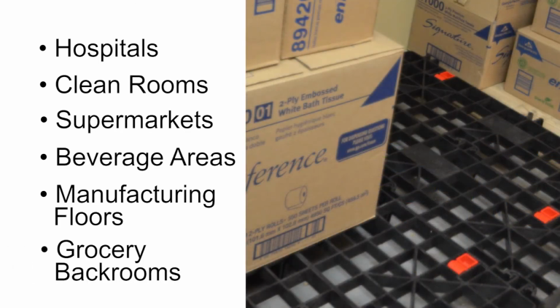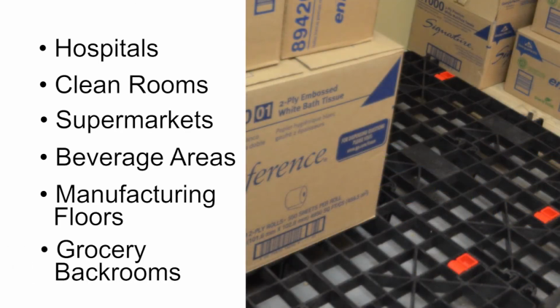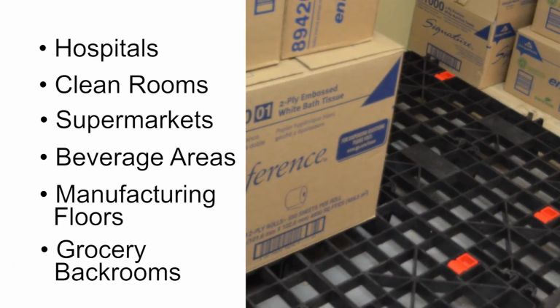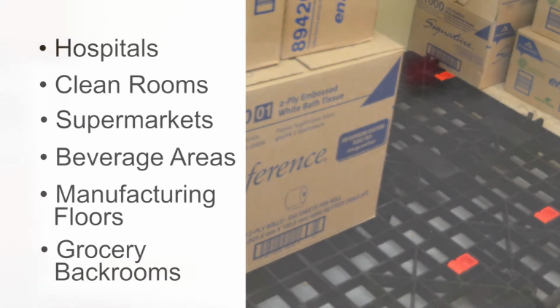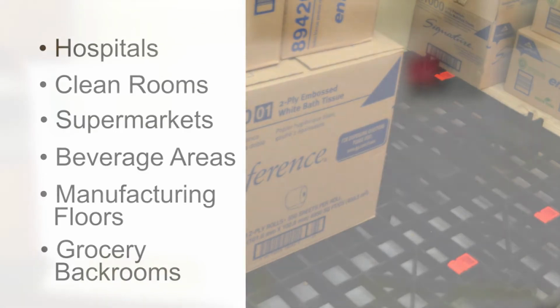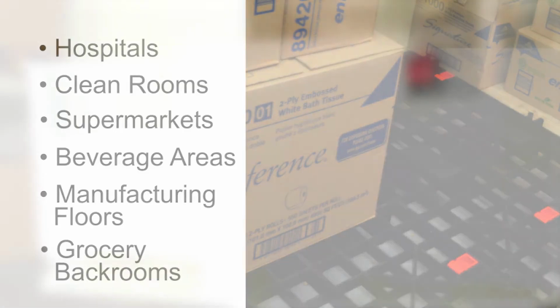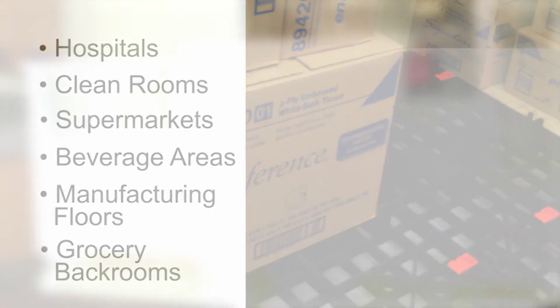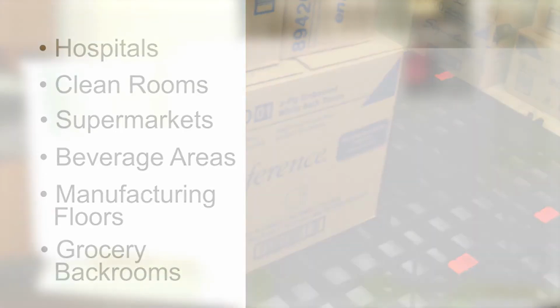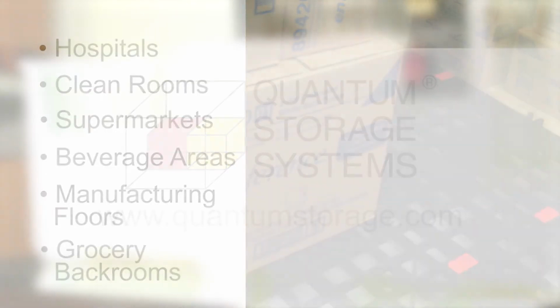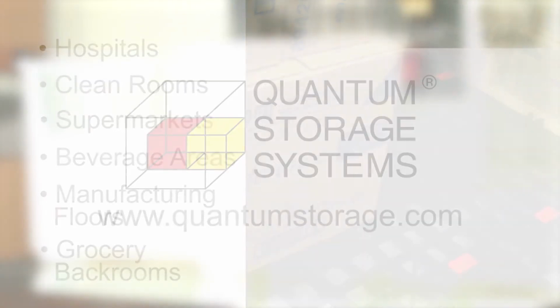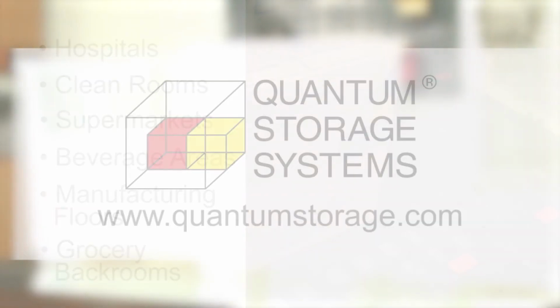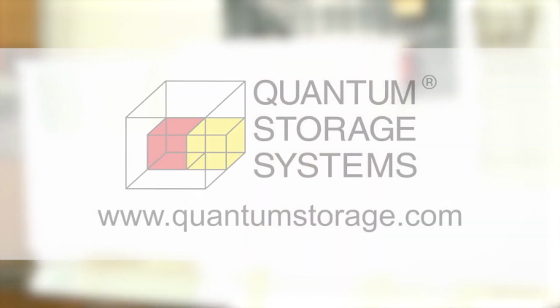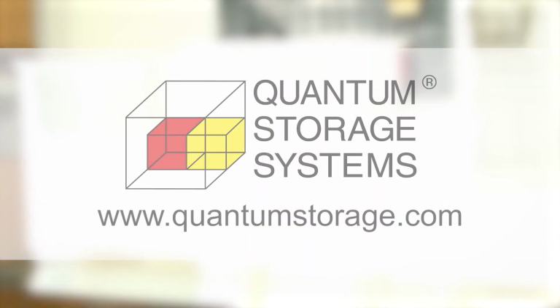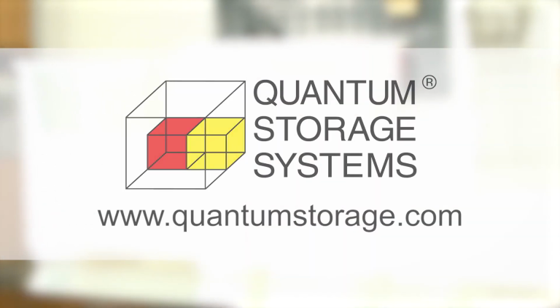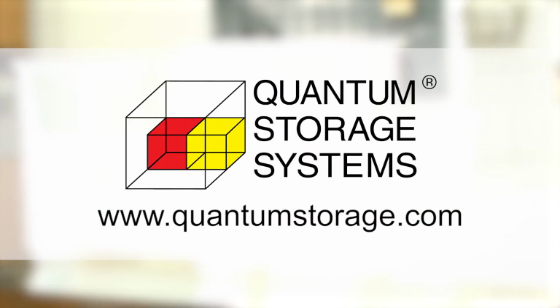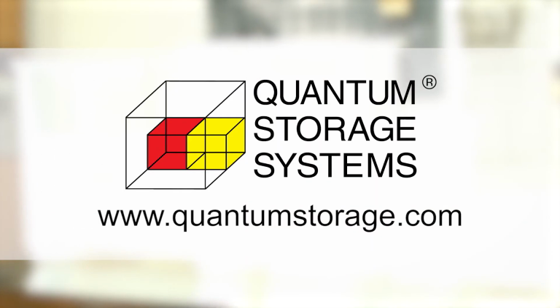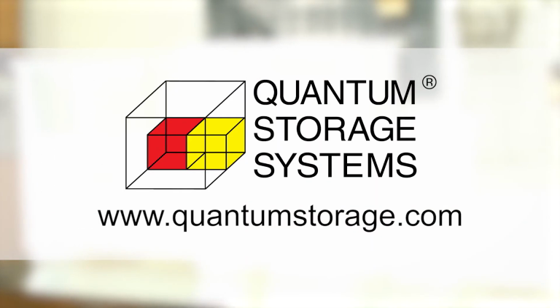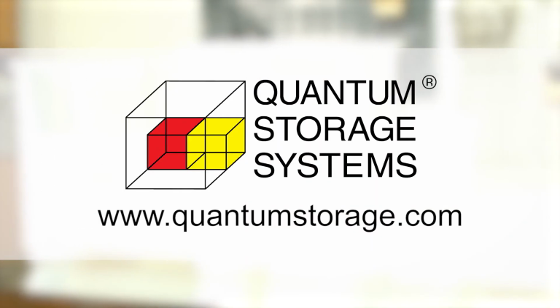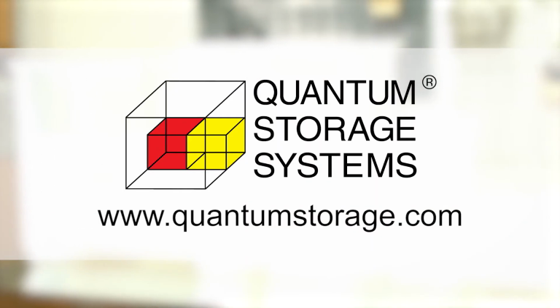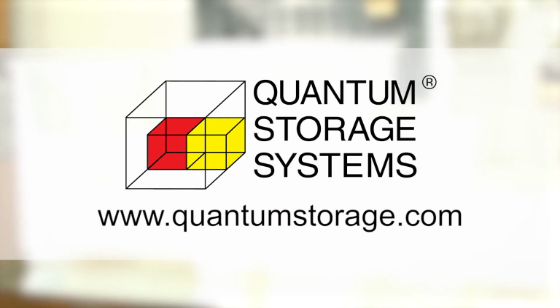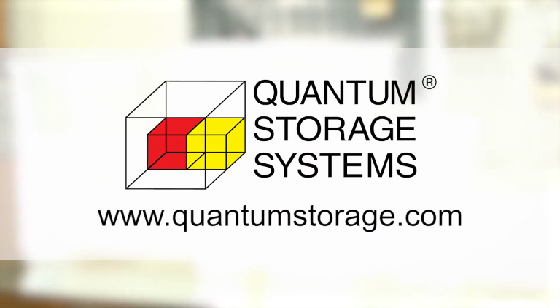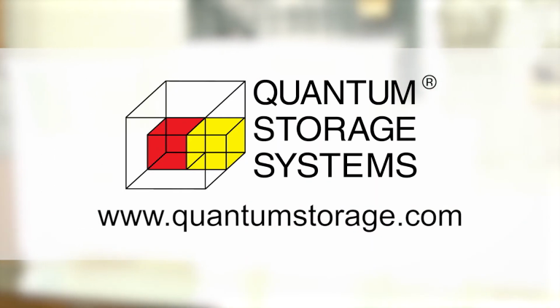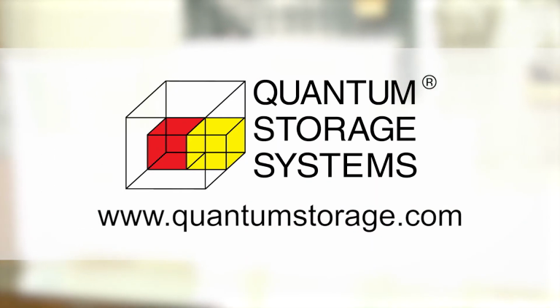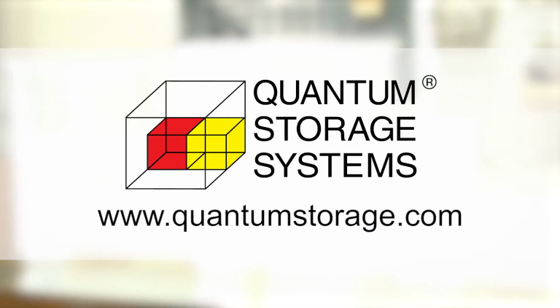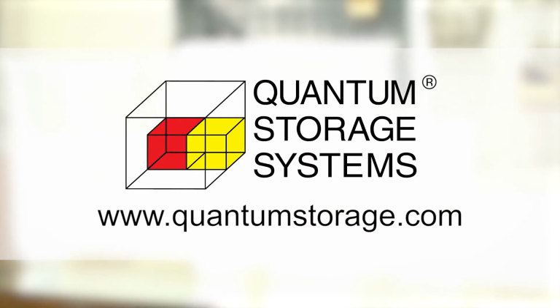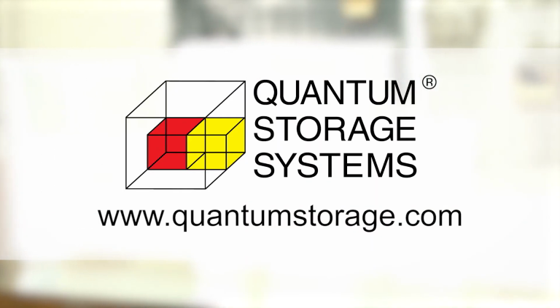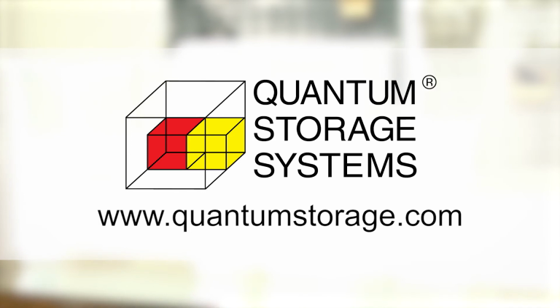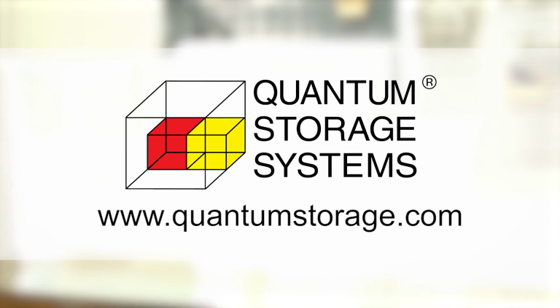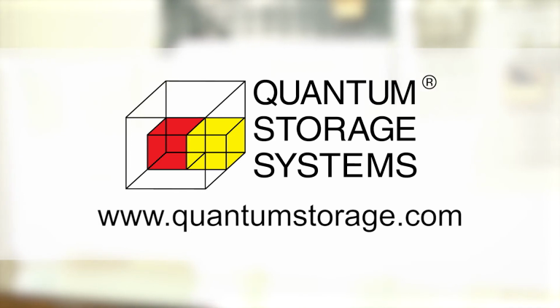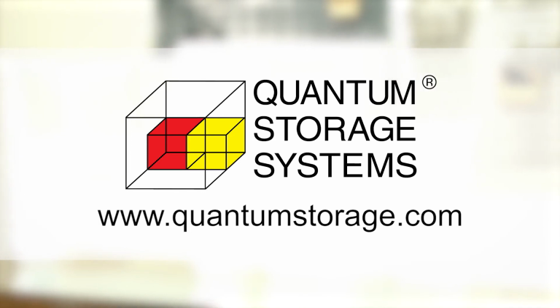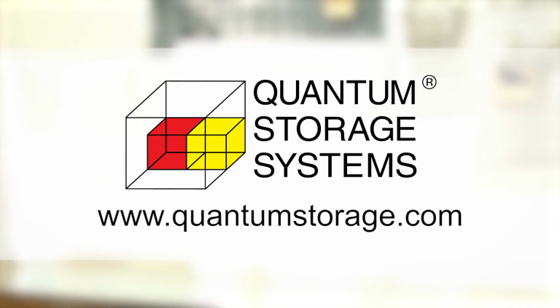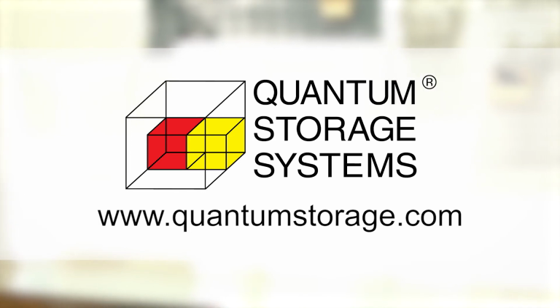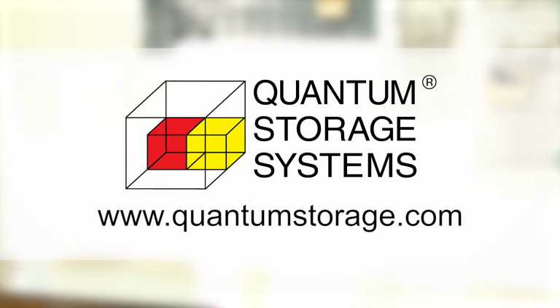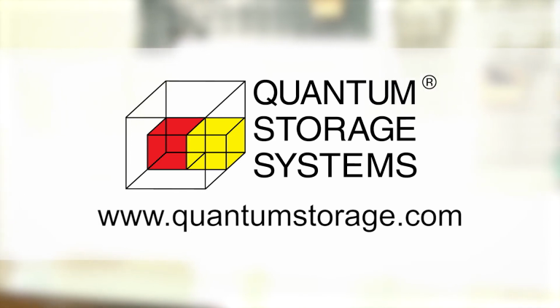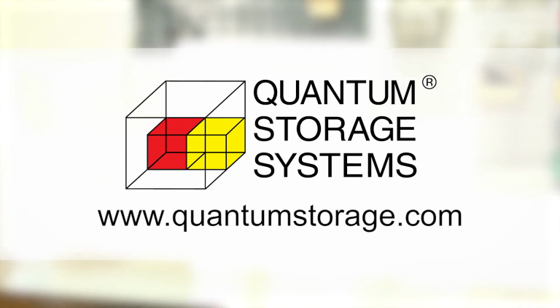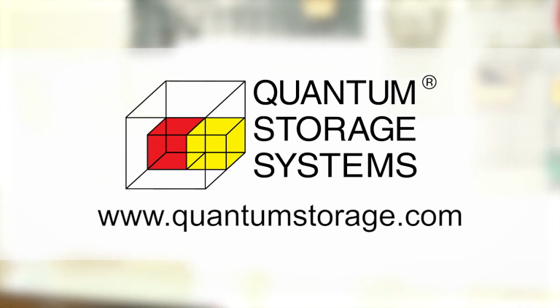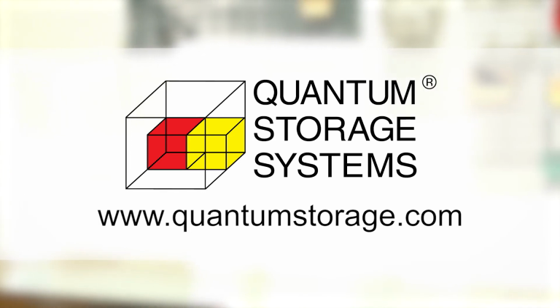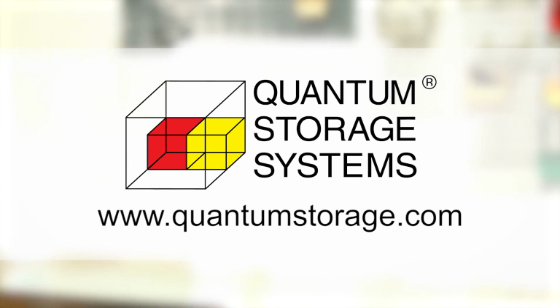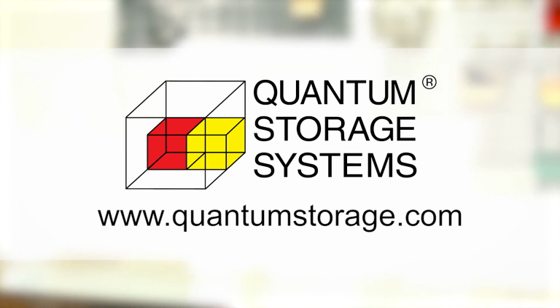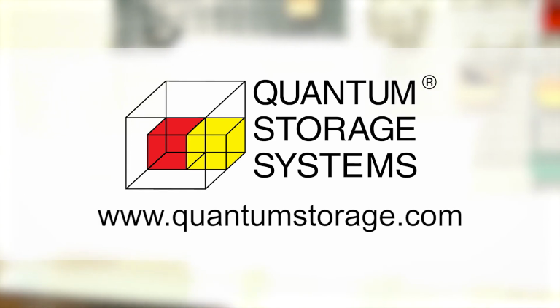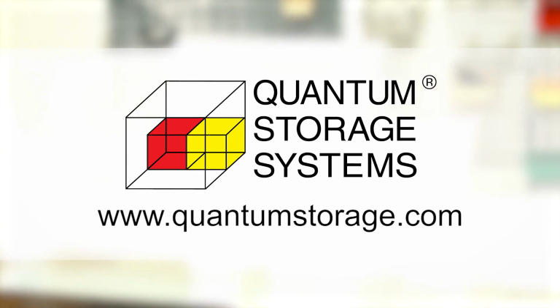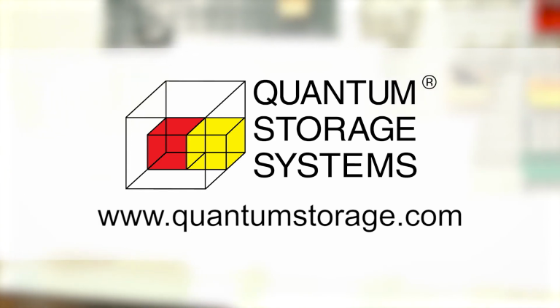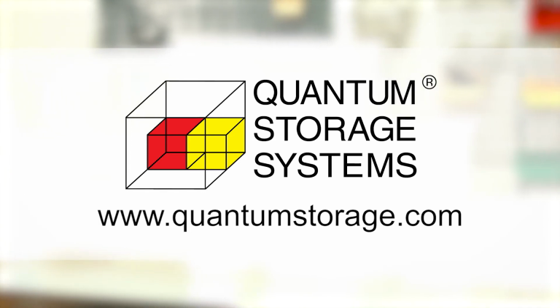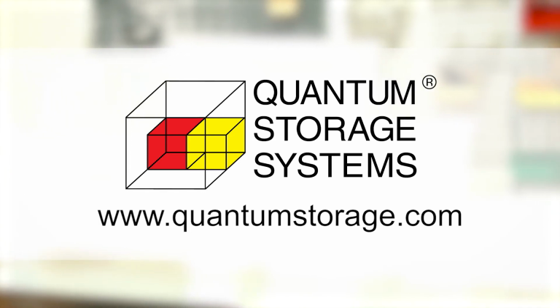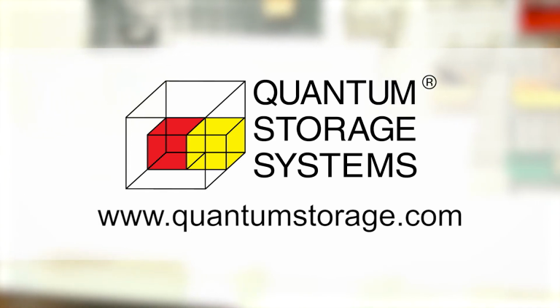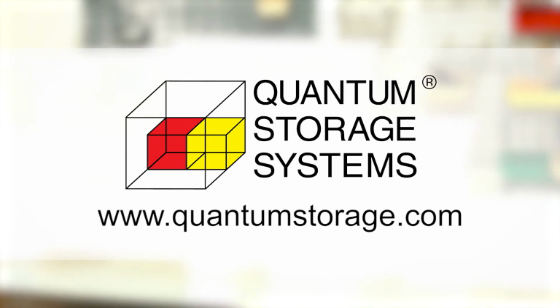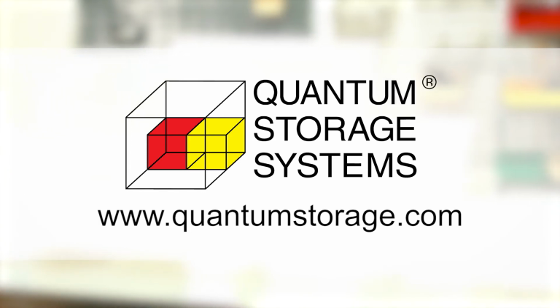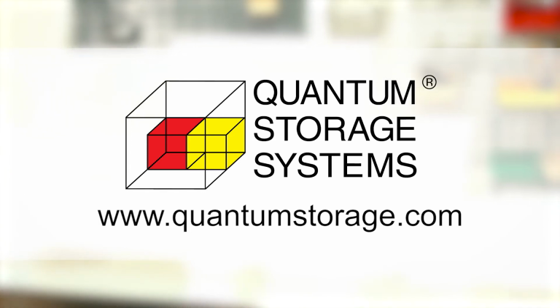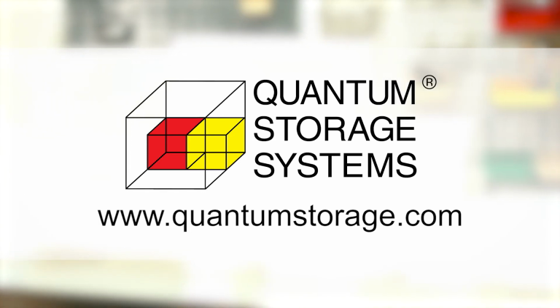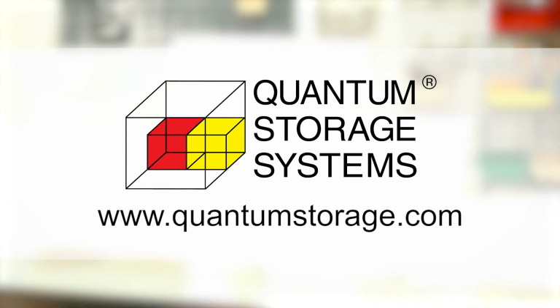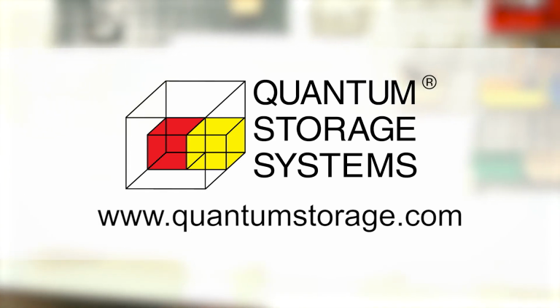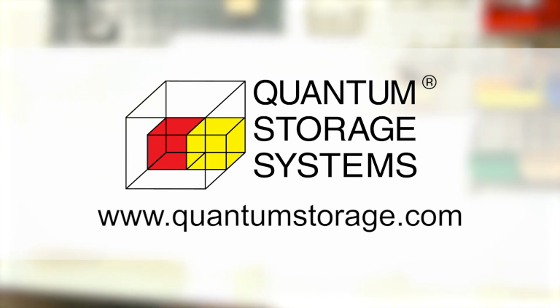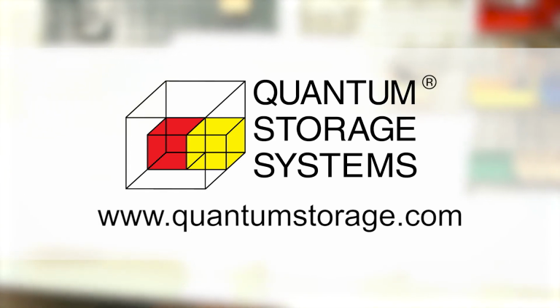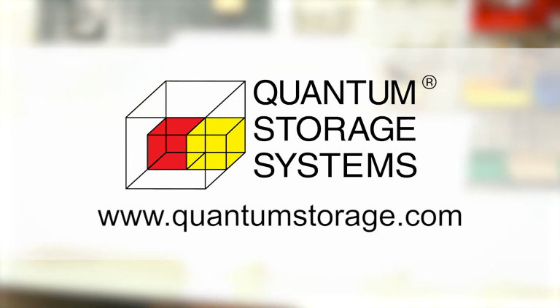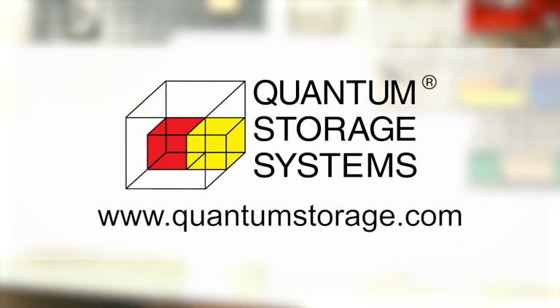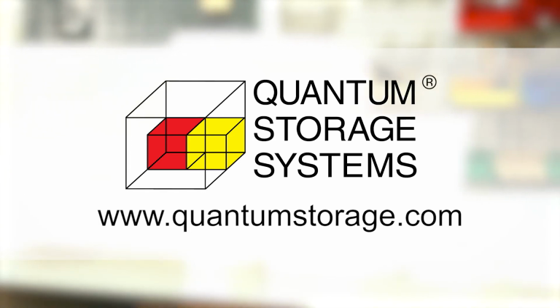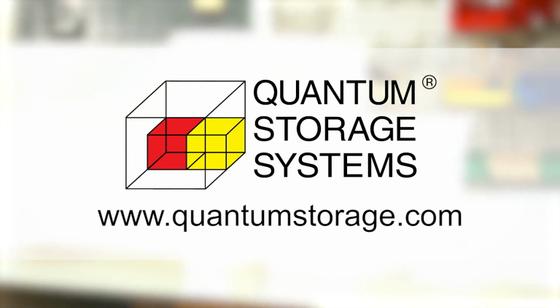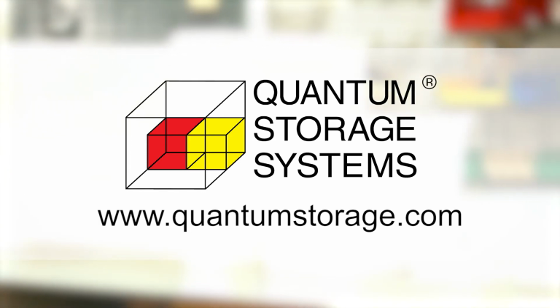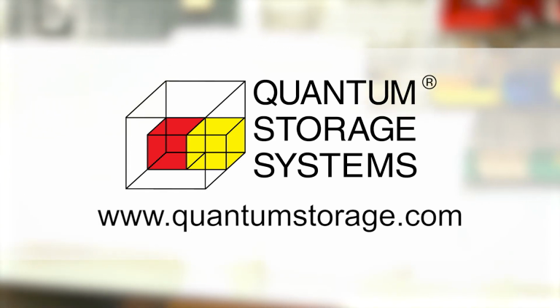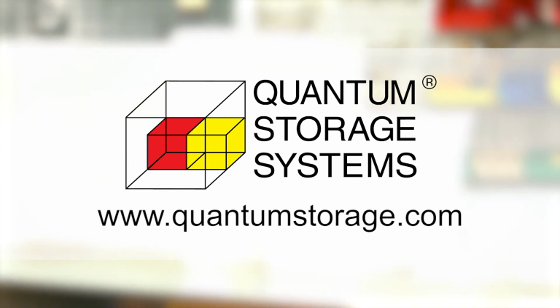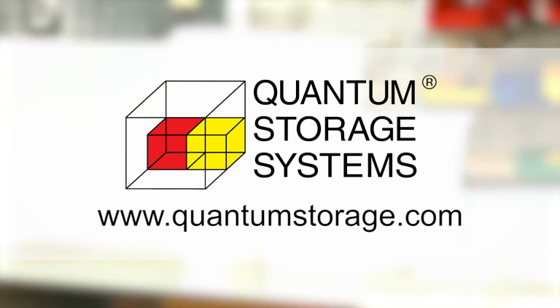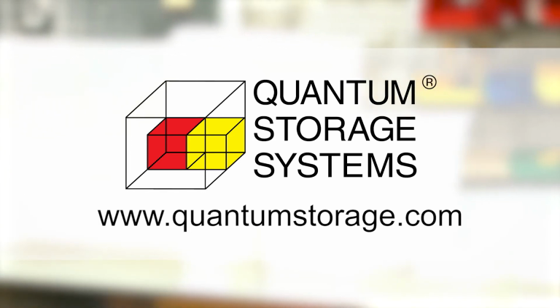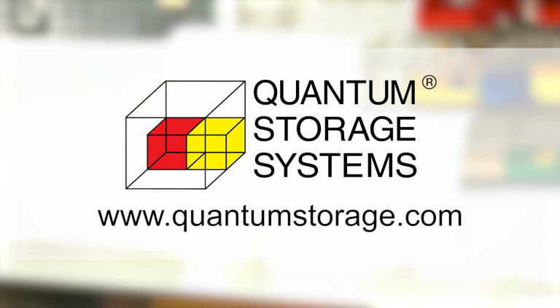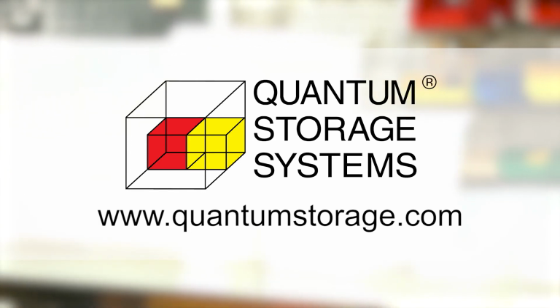To learn more about Quantum's large selection of bins and storage systems, contact your local distributor or visit us online for more information.